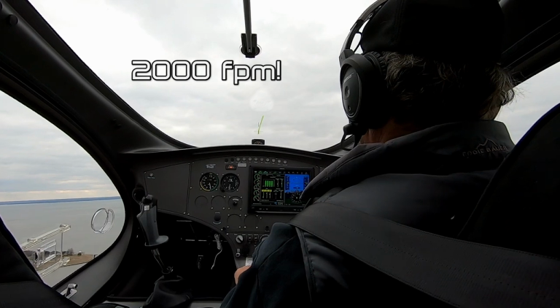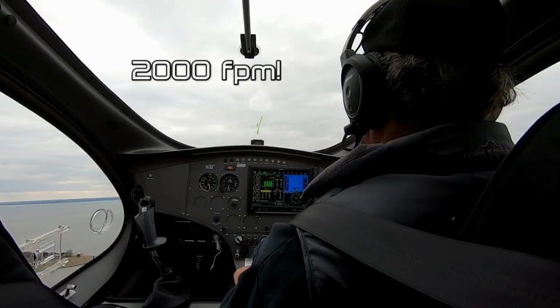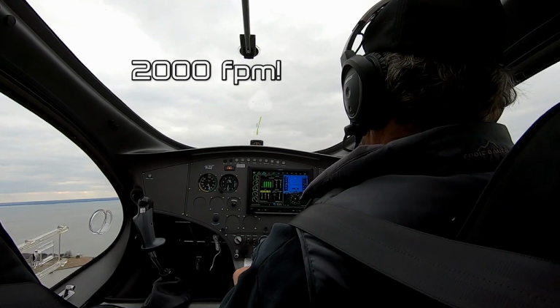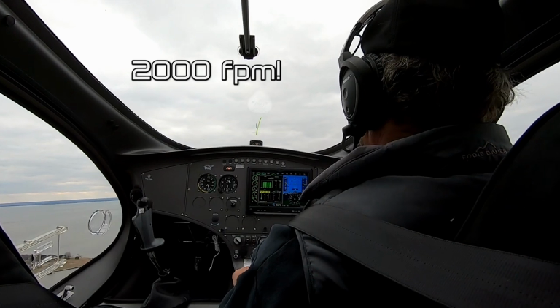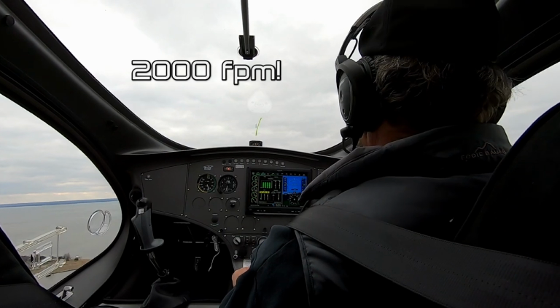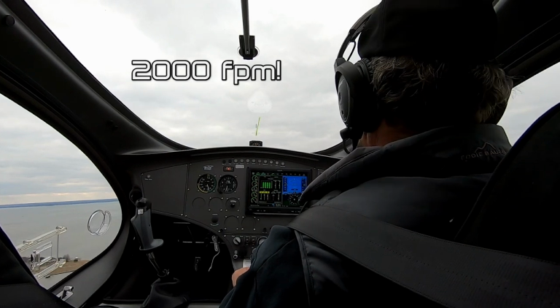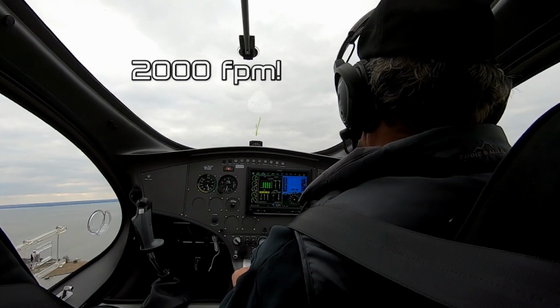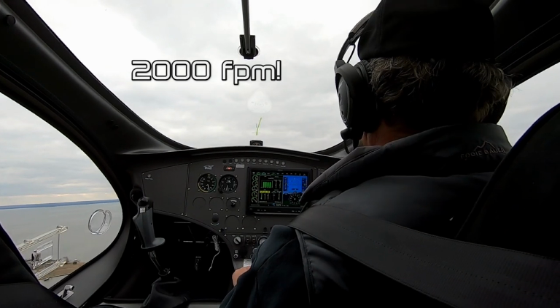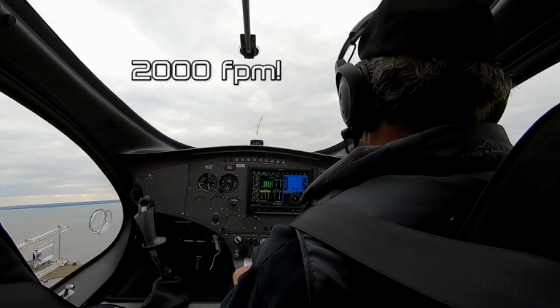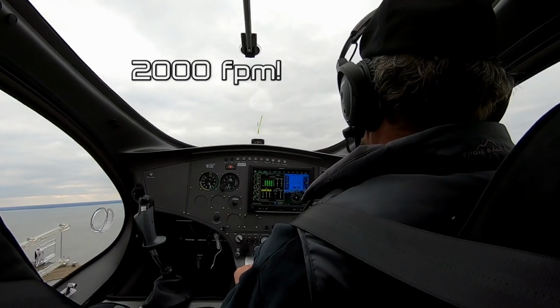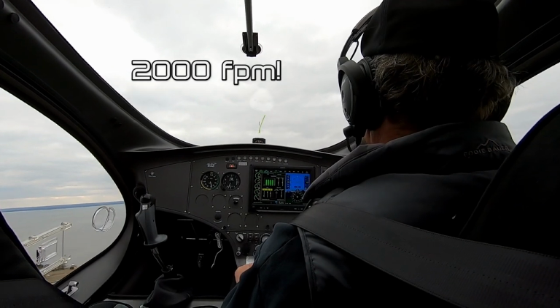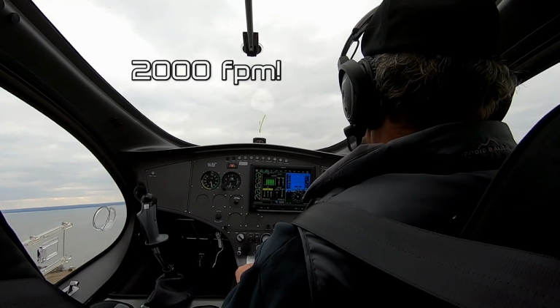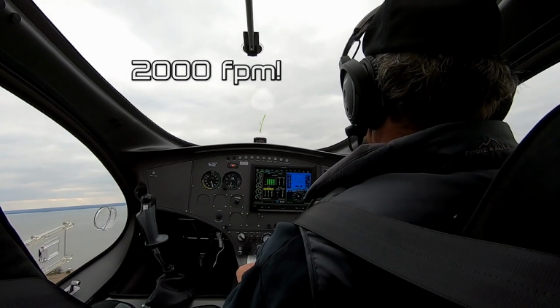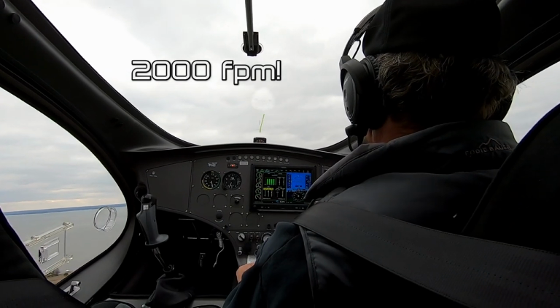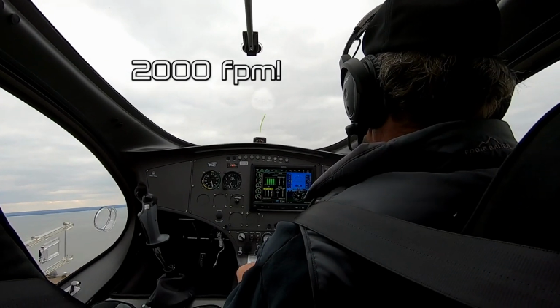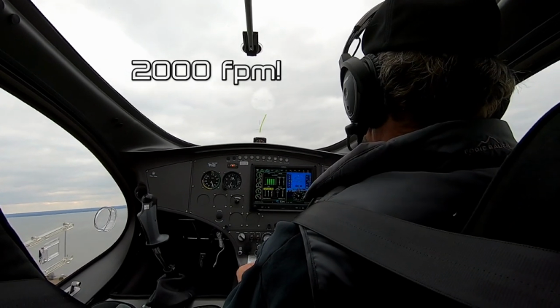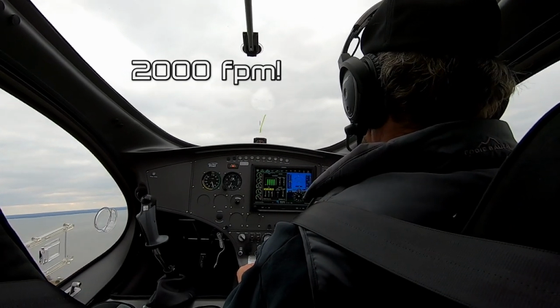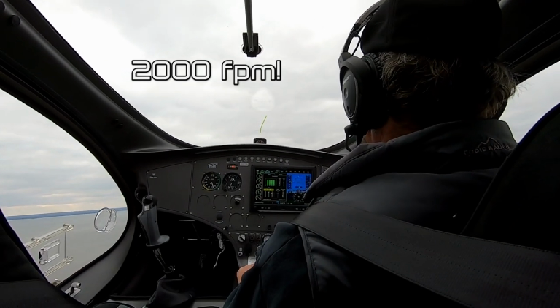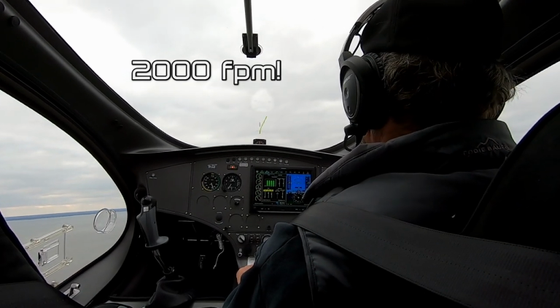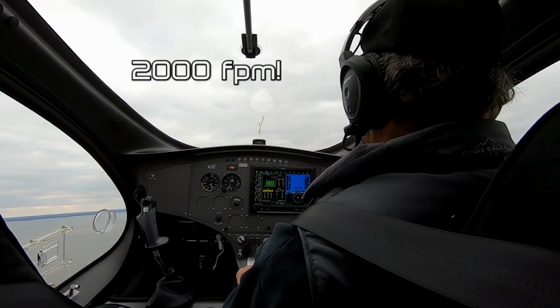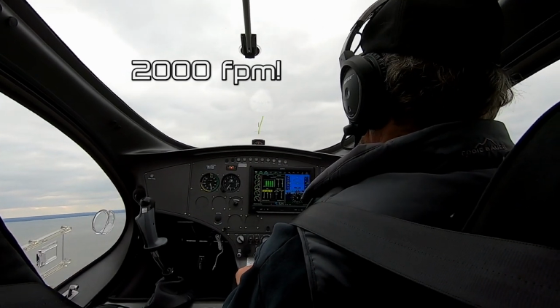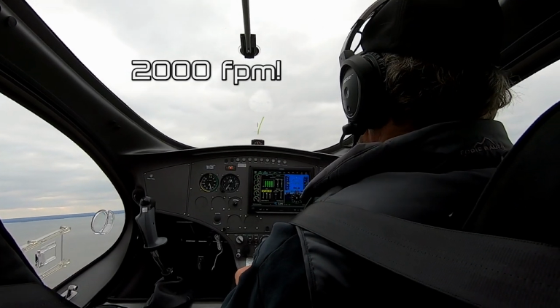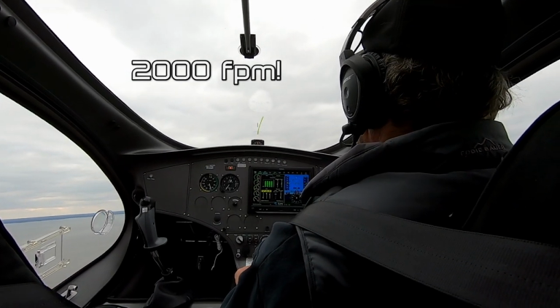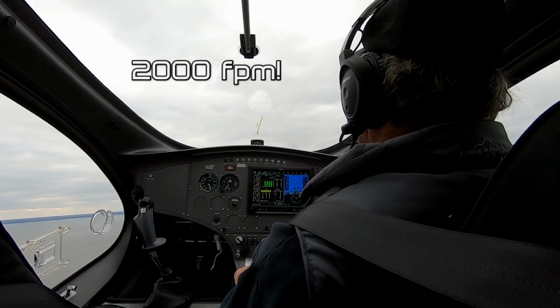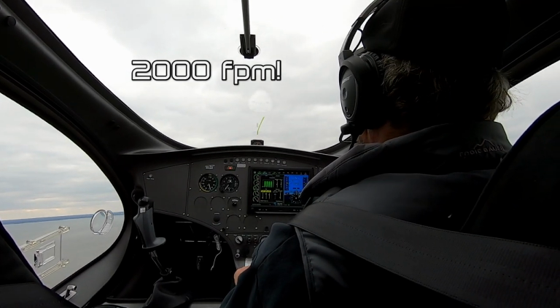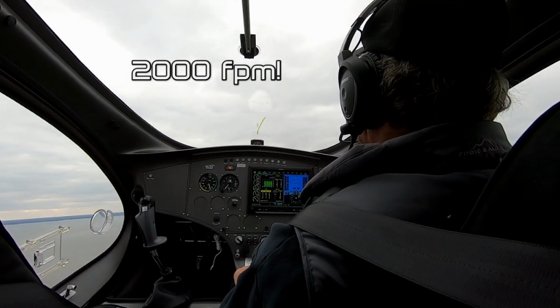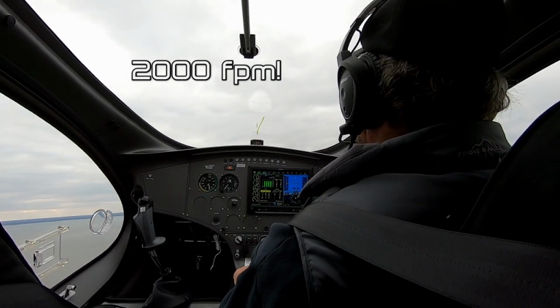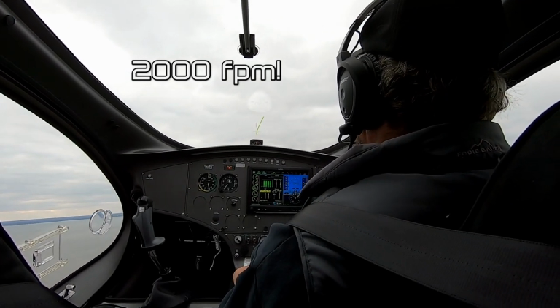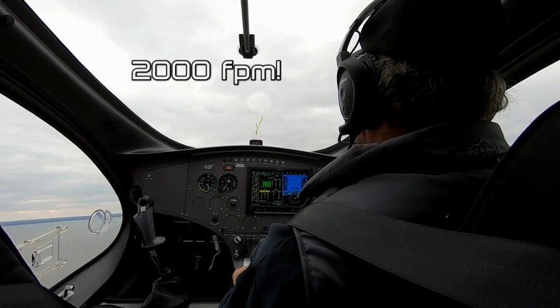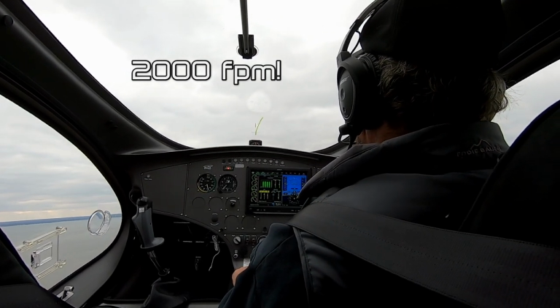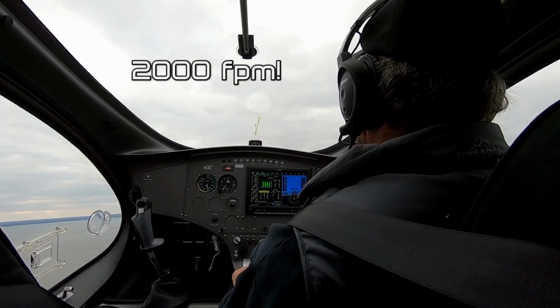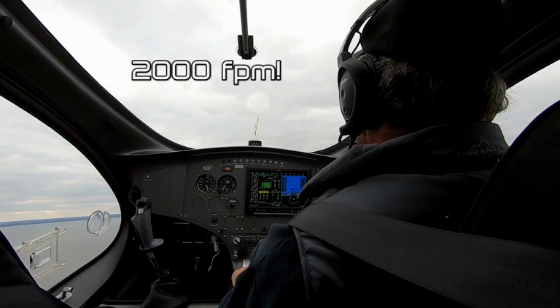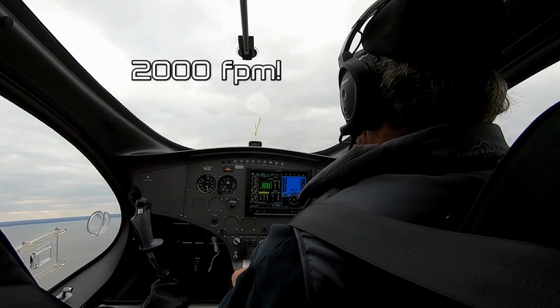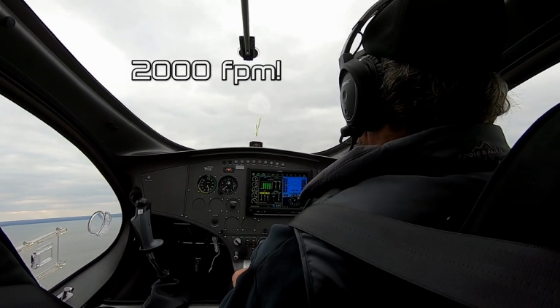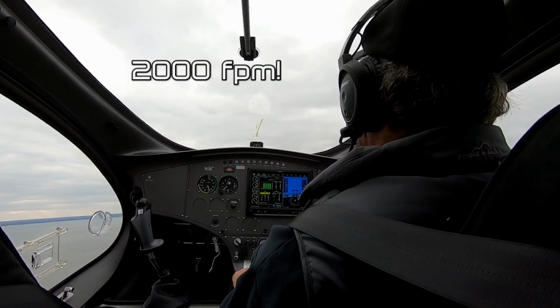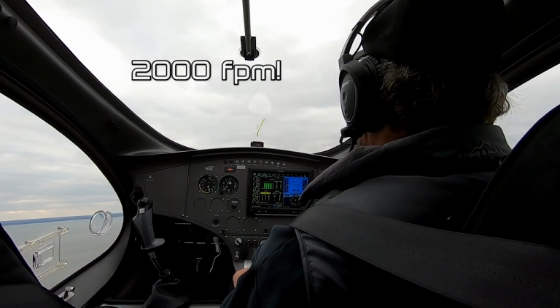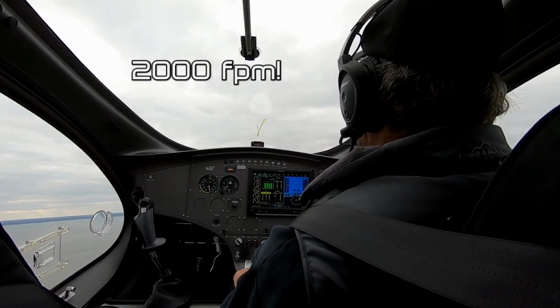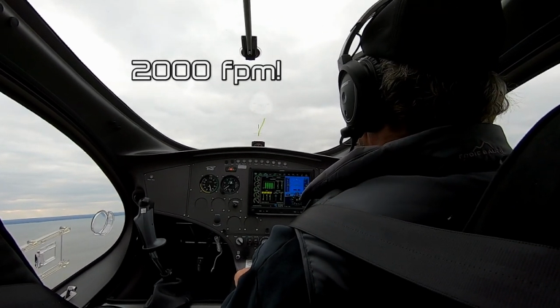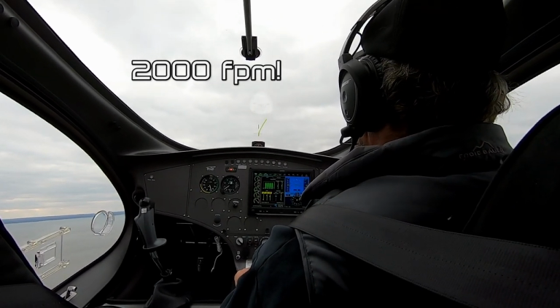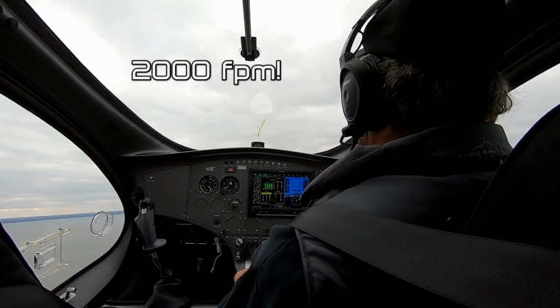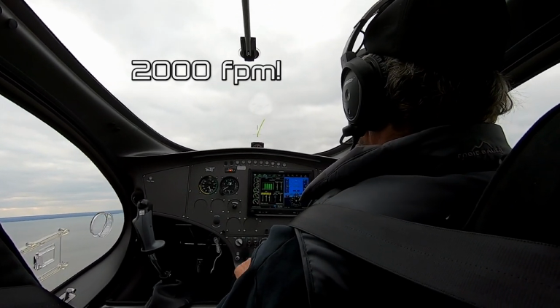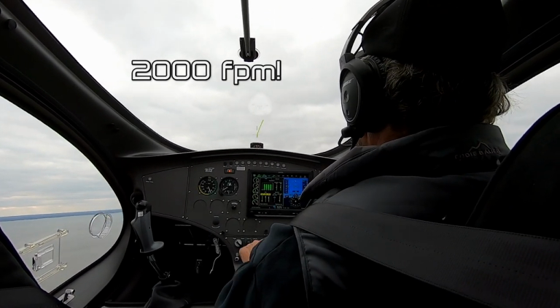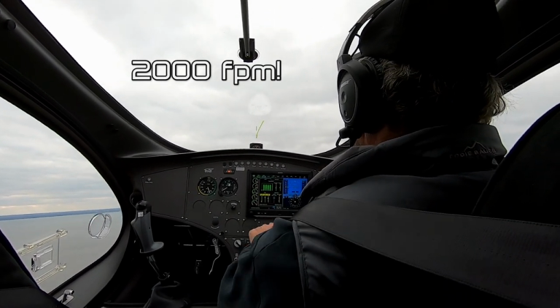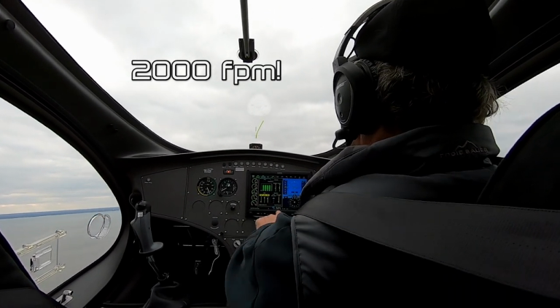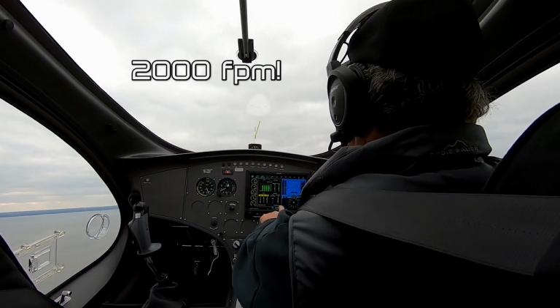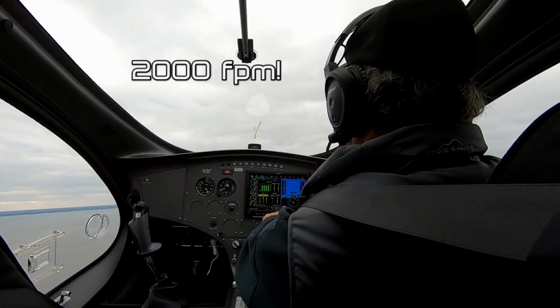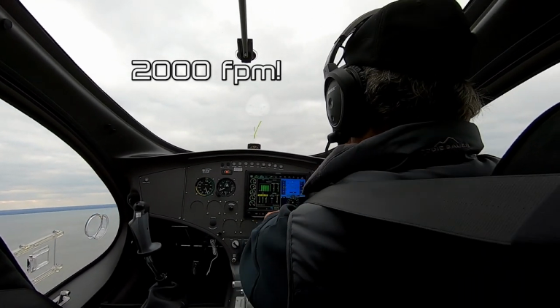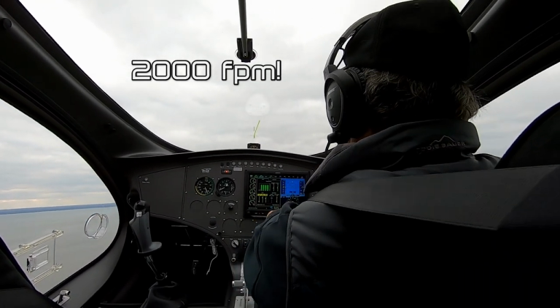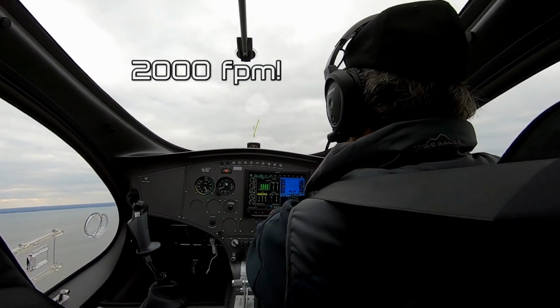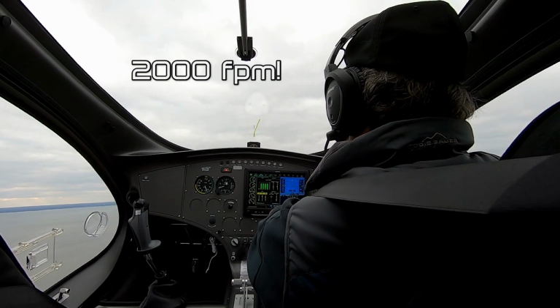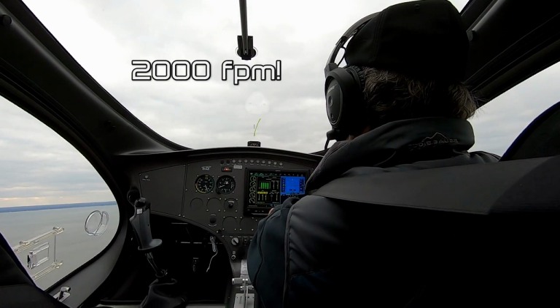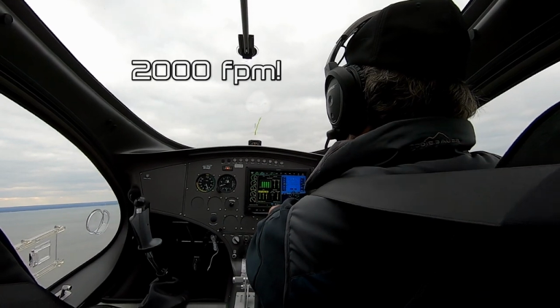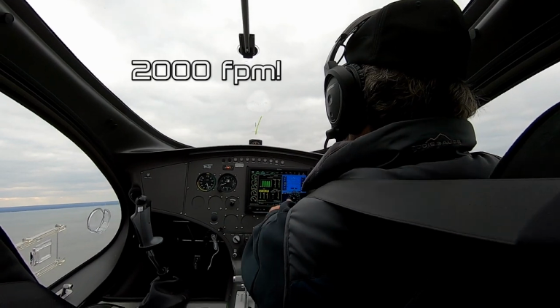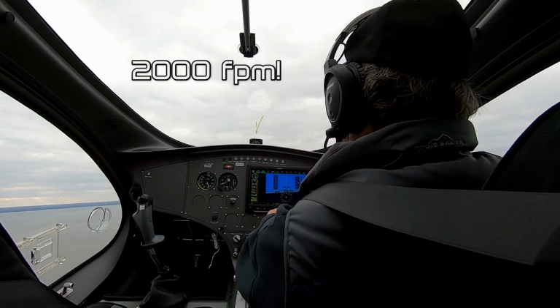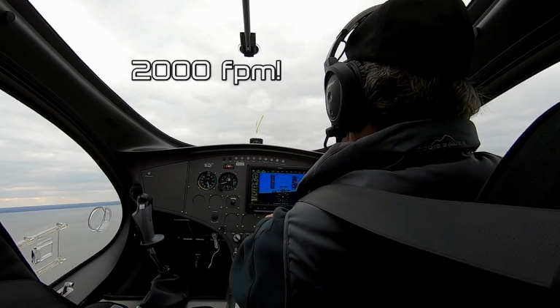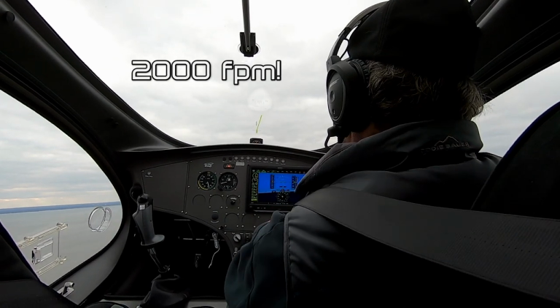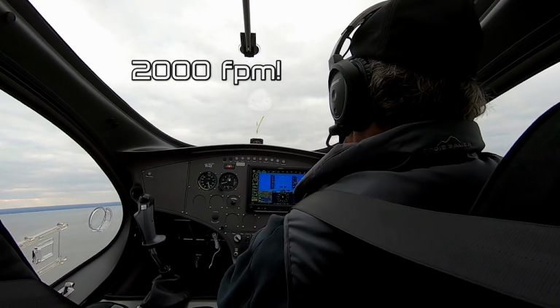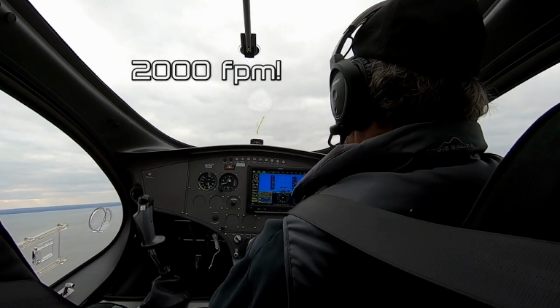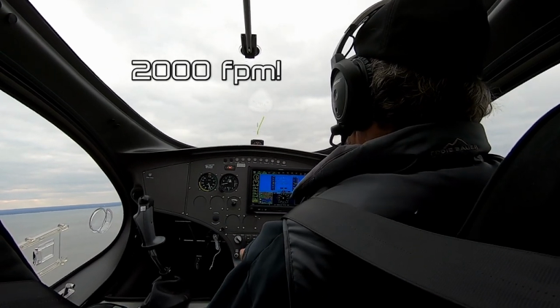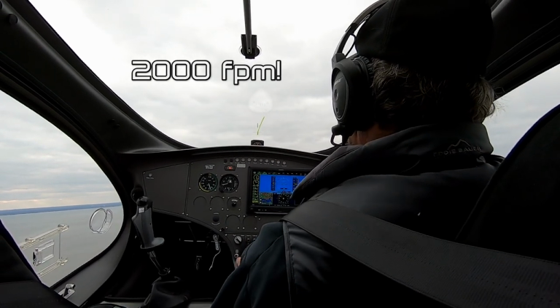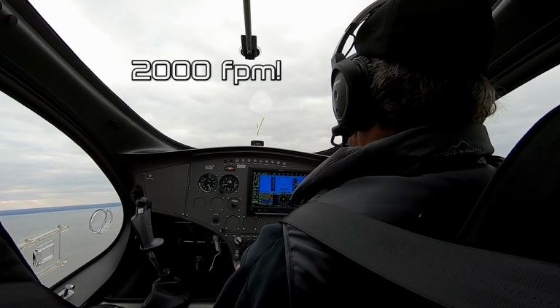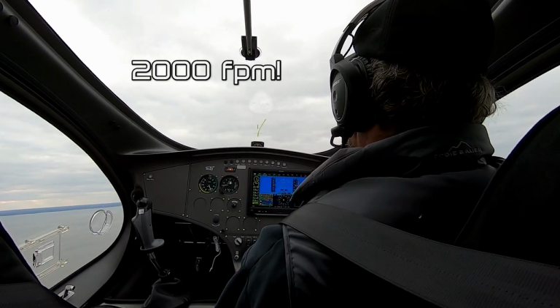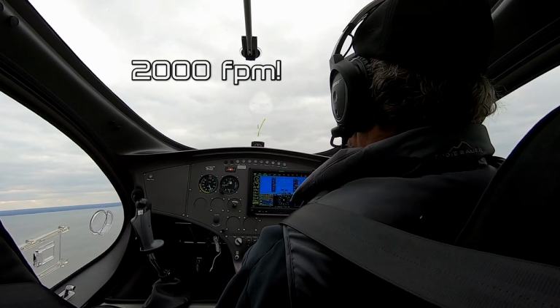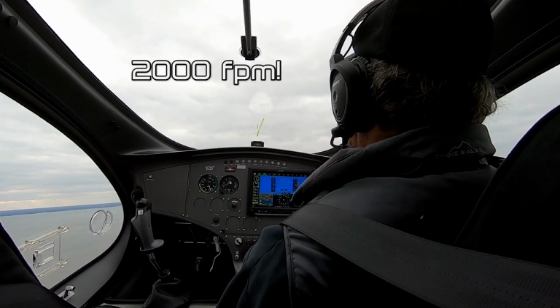Oh wow, this is awesome. This is 2,000 feet per minute — unbelievable.